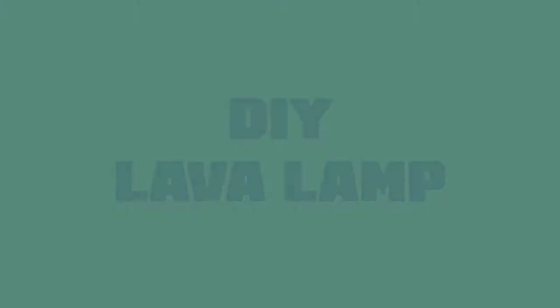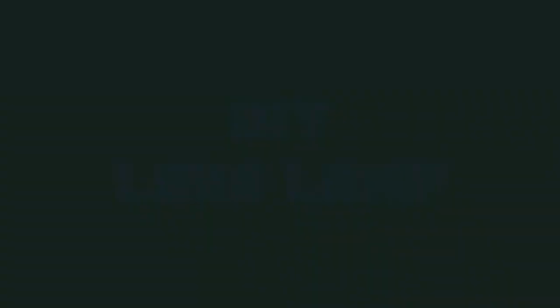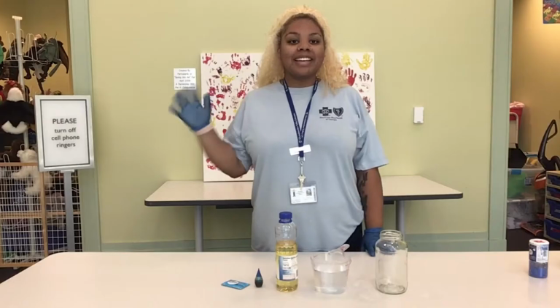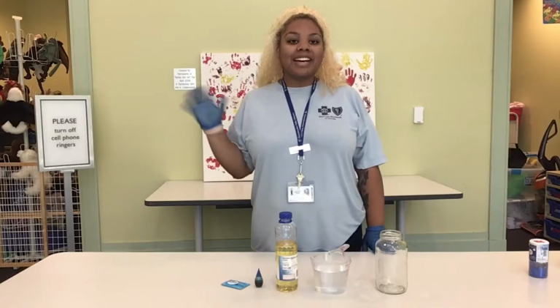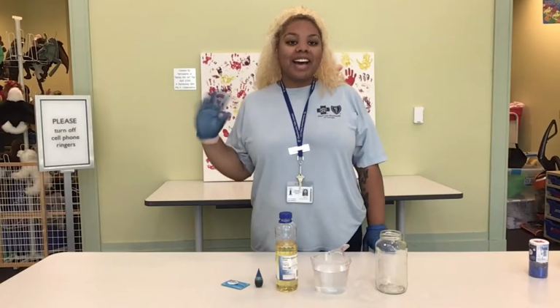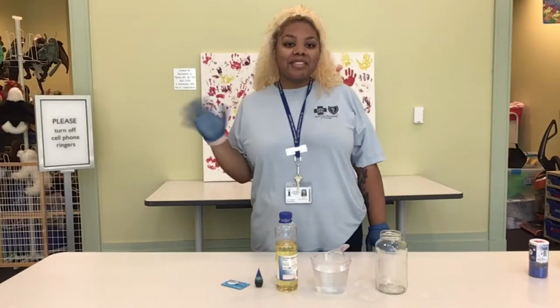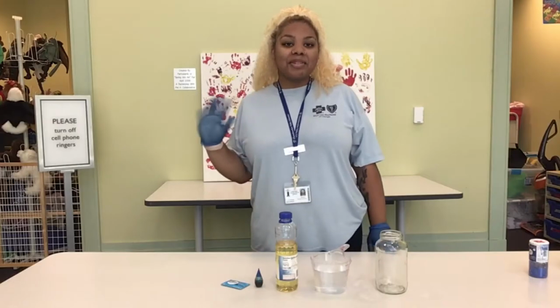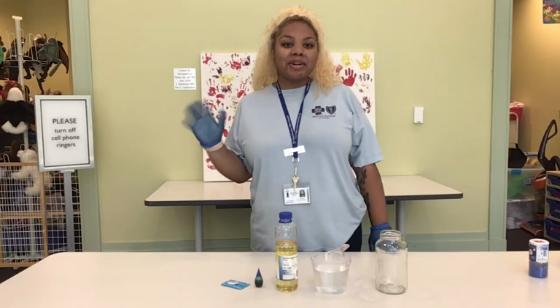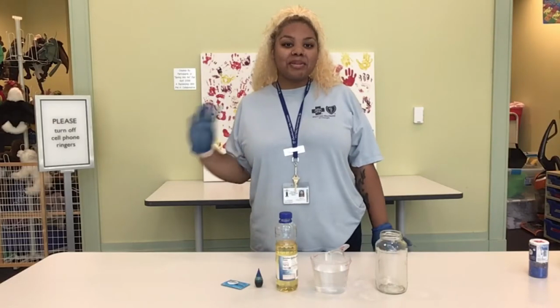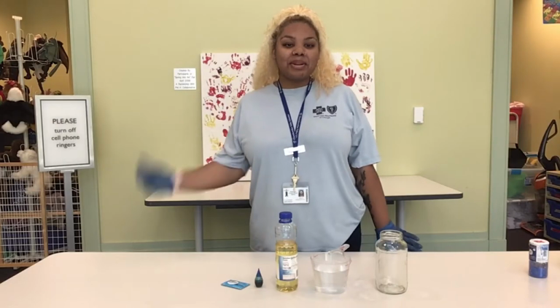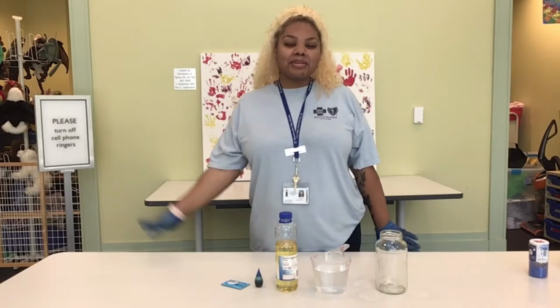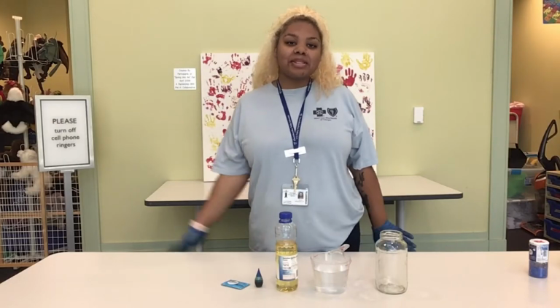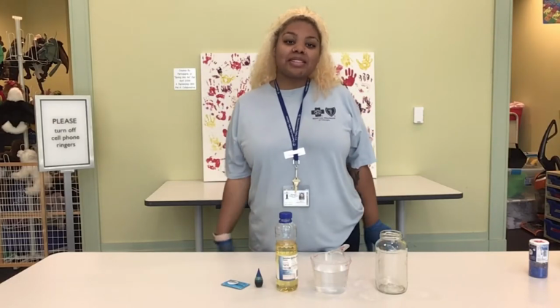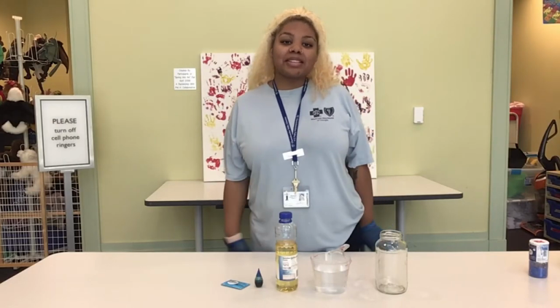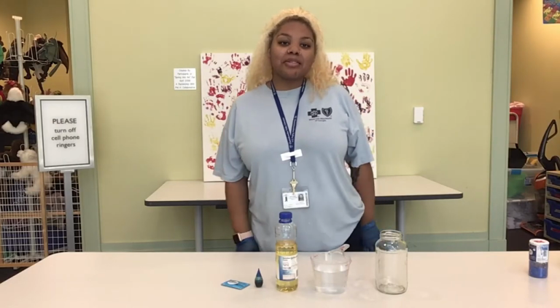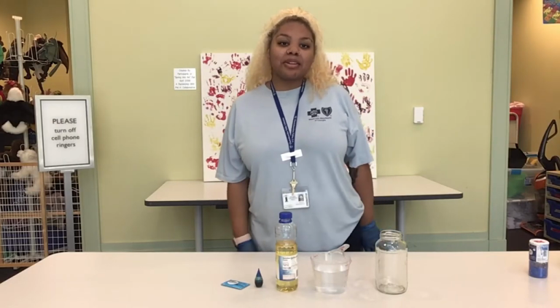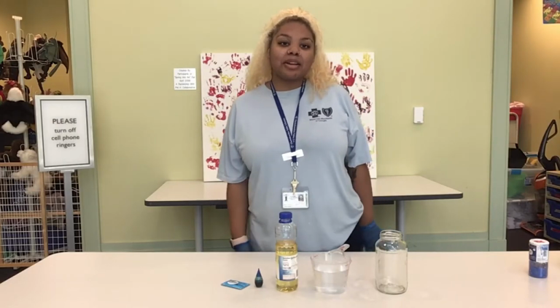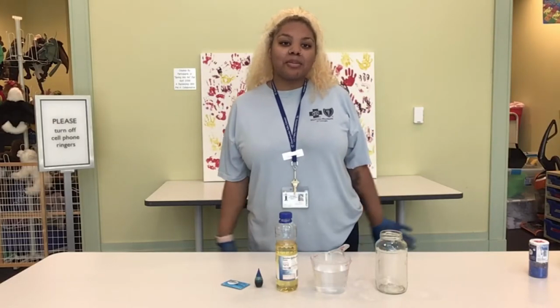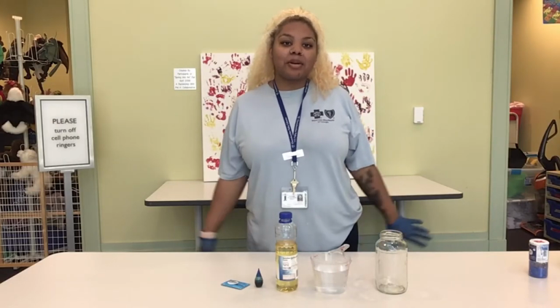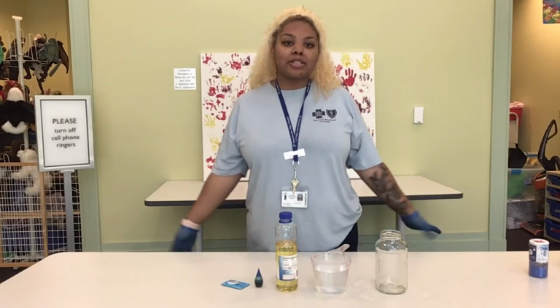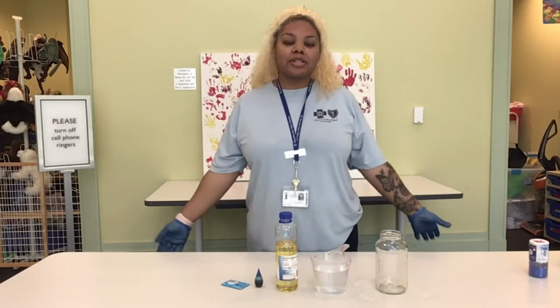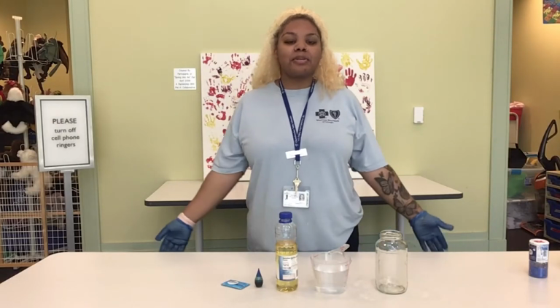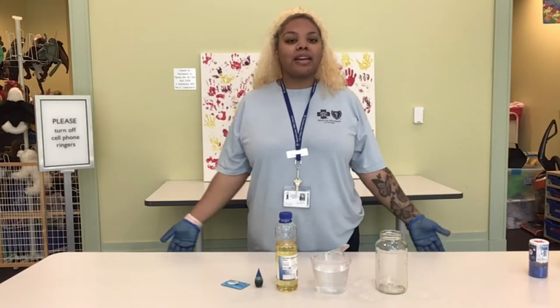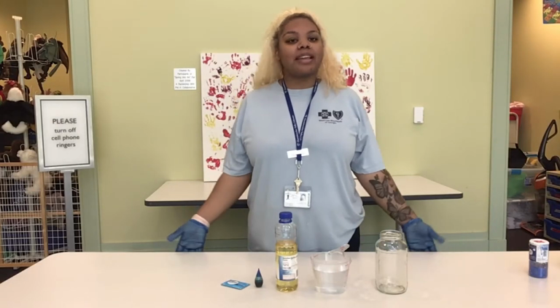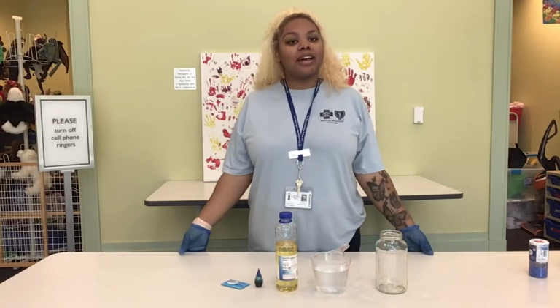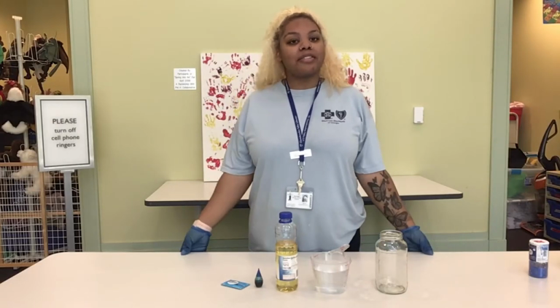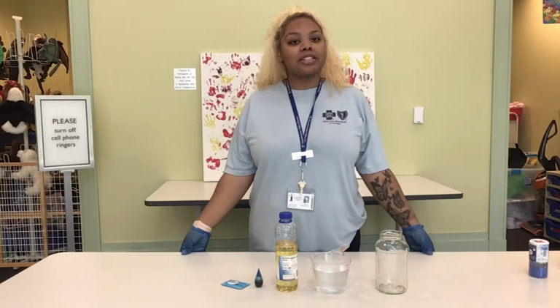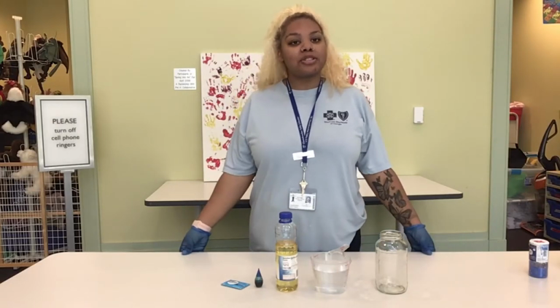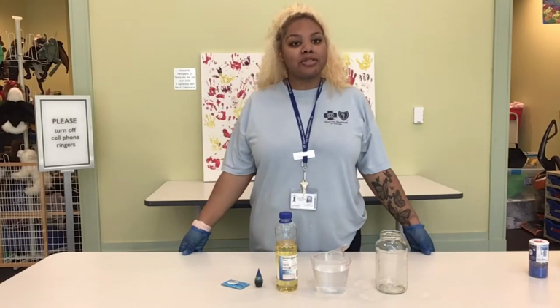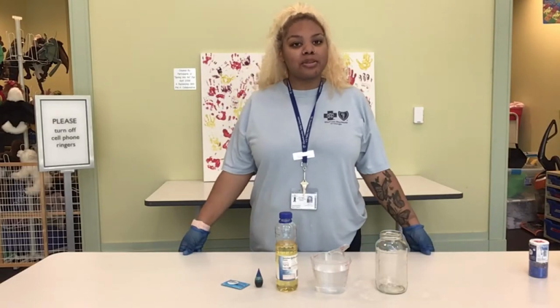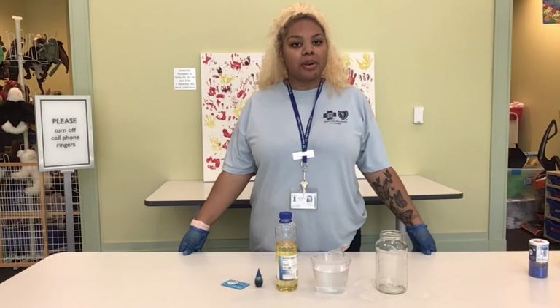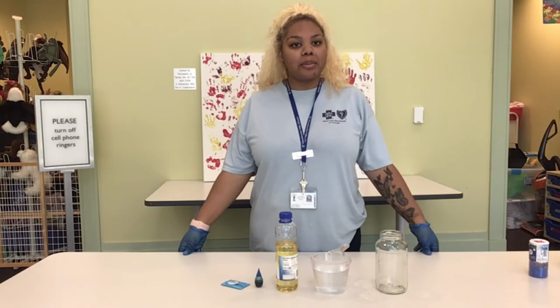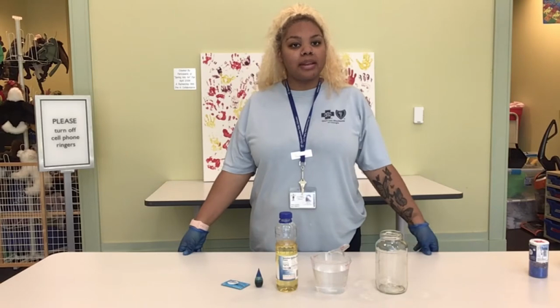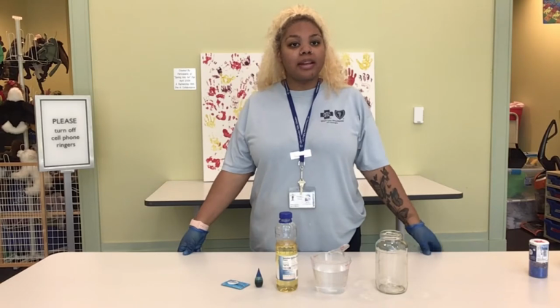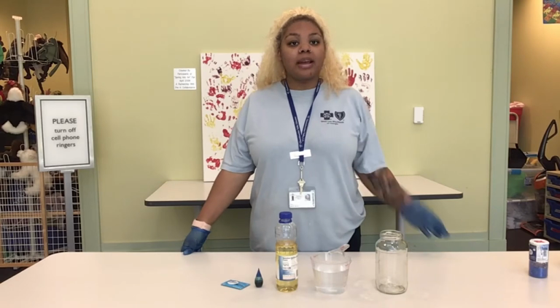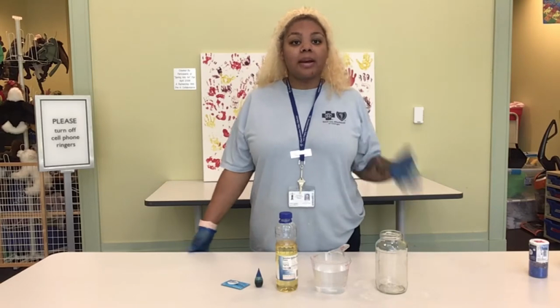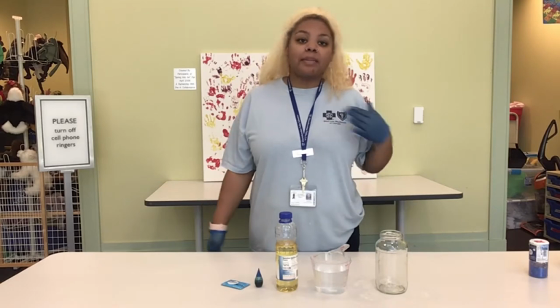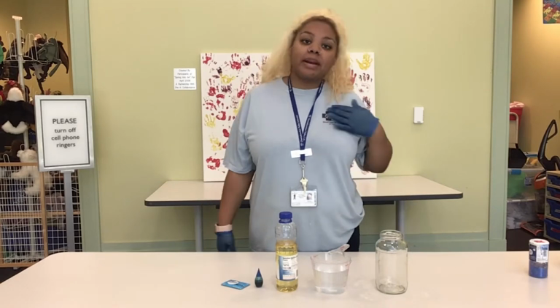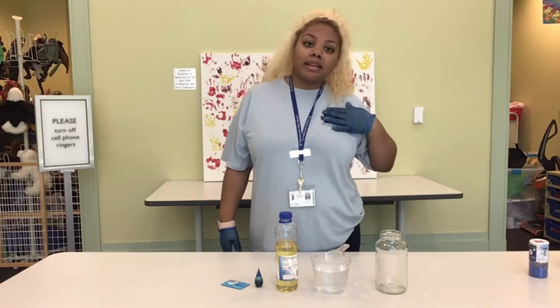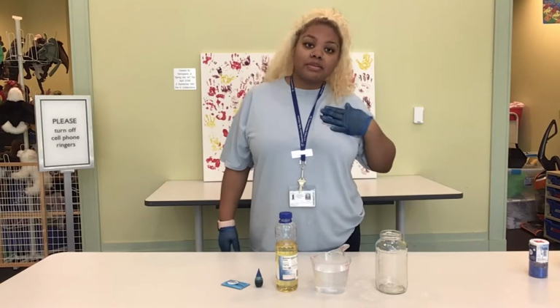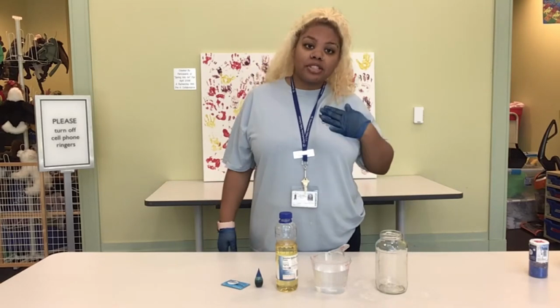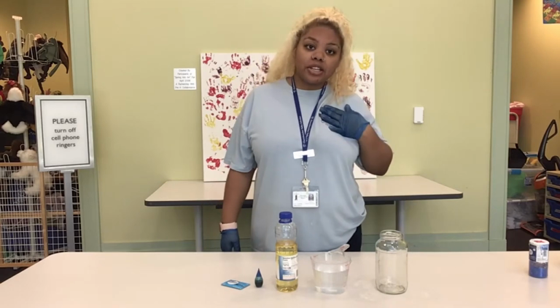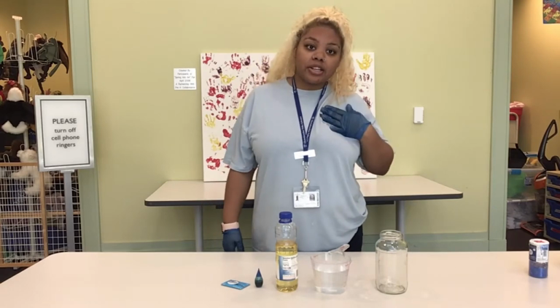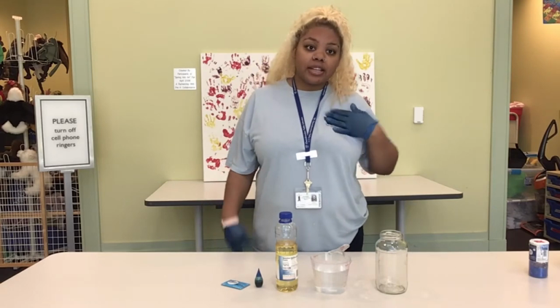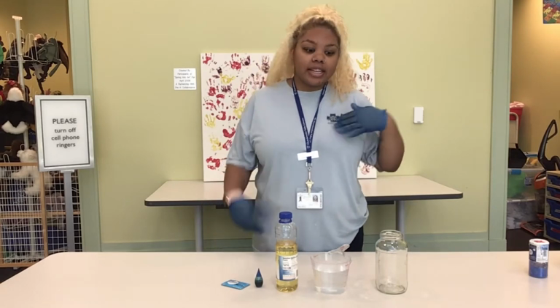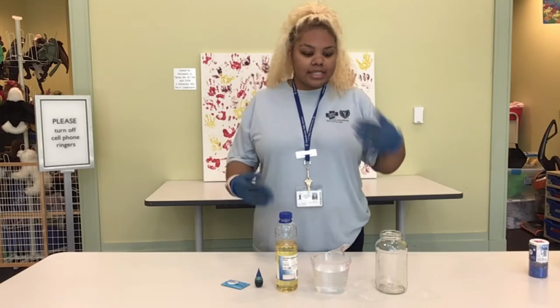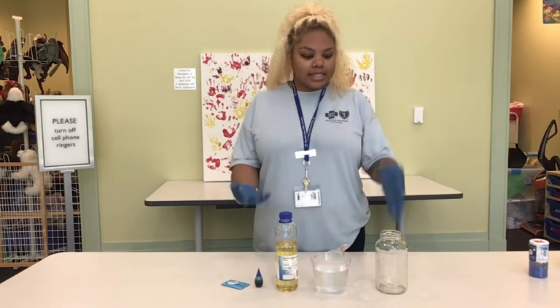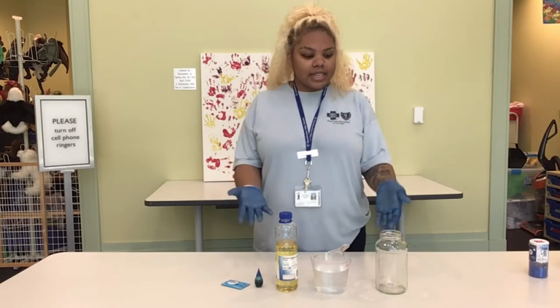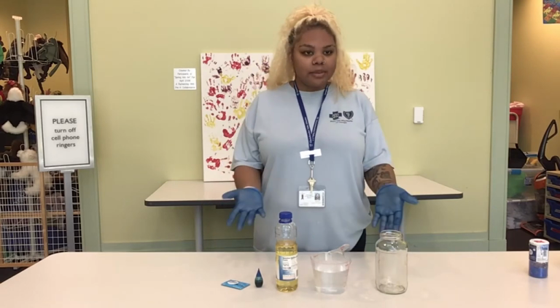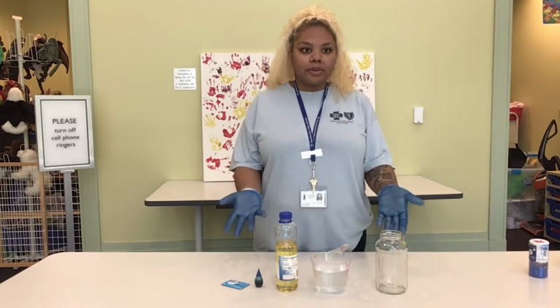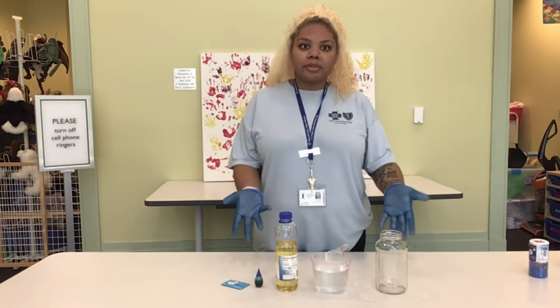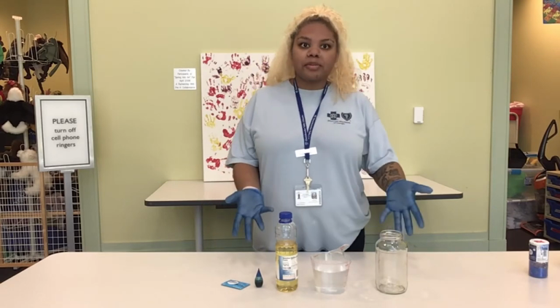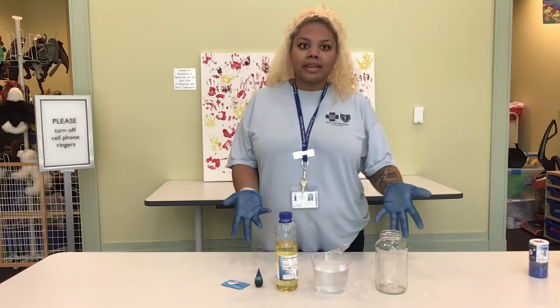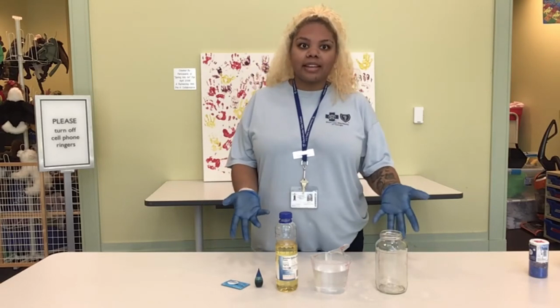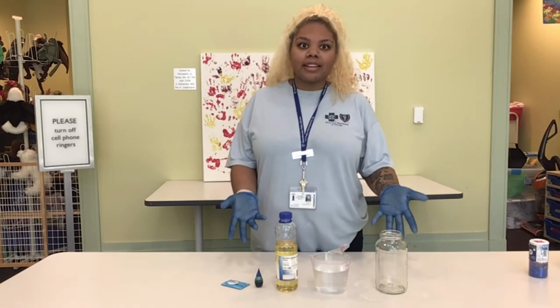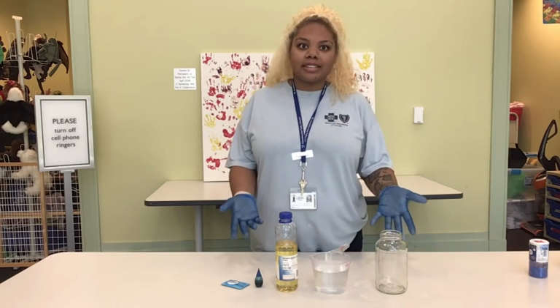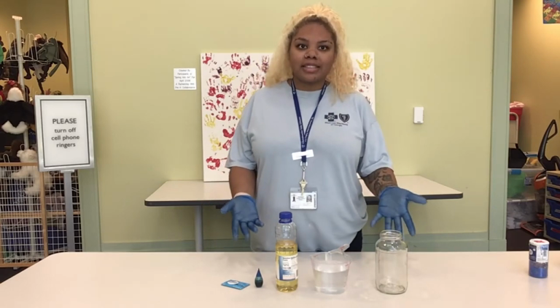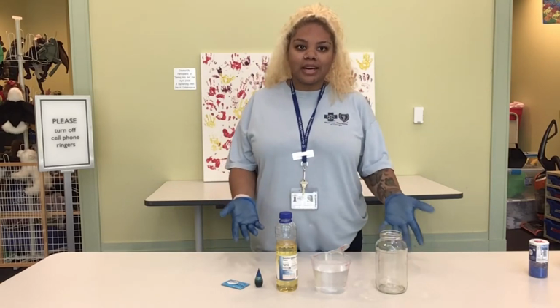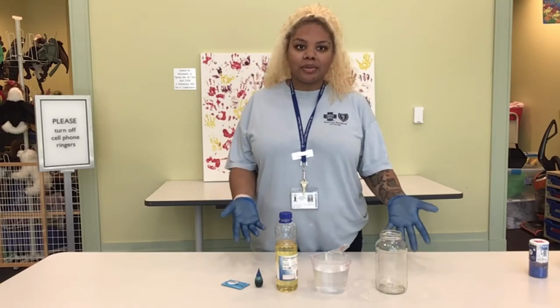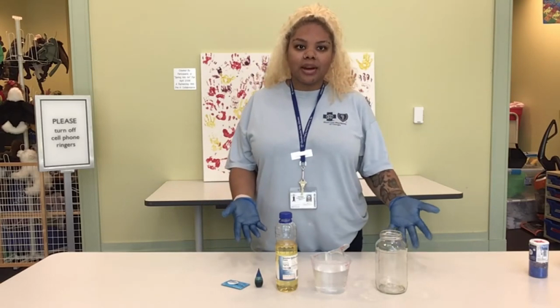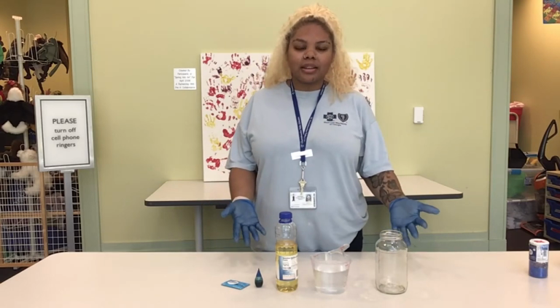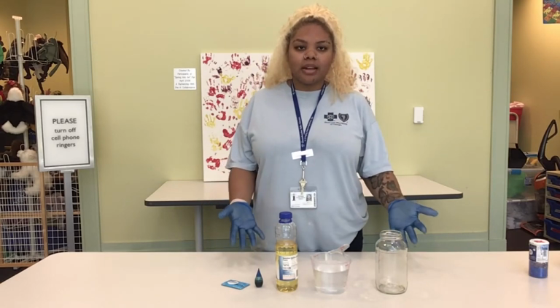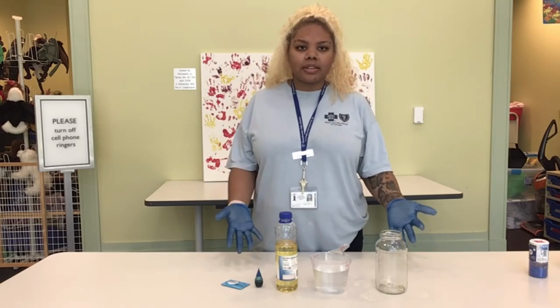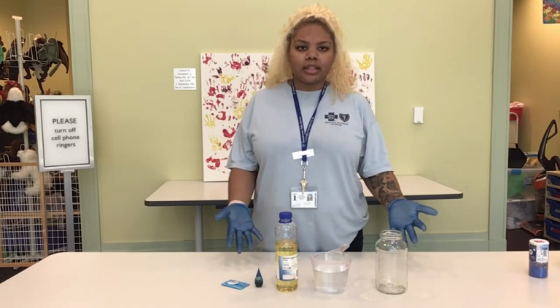Hi everyone! Welcome to Discovery Hub, brought to you by the Athletic Children's Department. My name is Shakira and today we'll be making a DIY lava lamp.